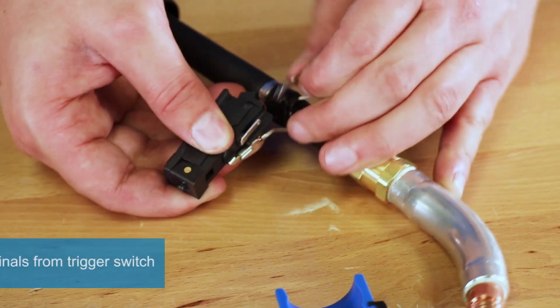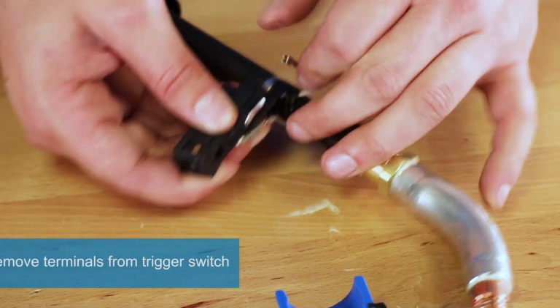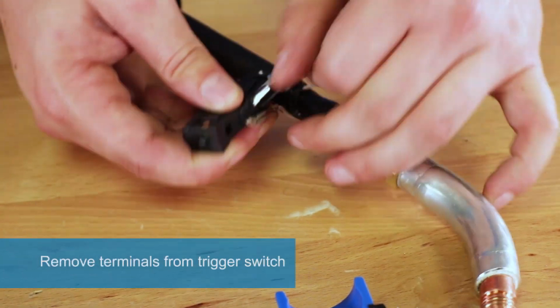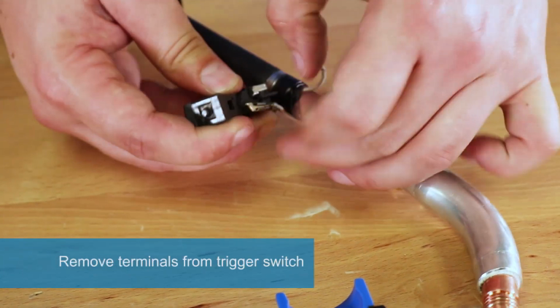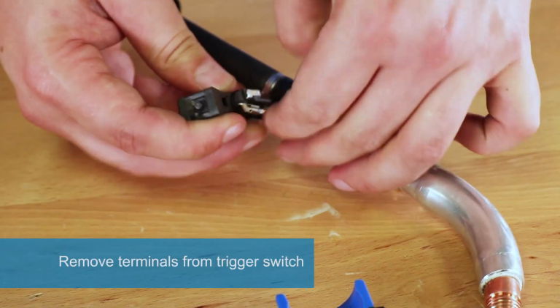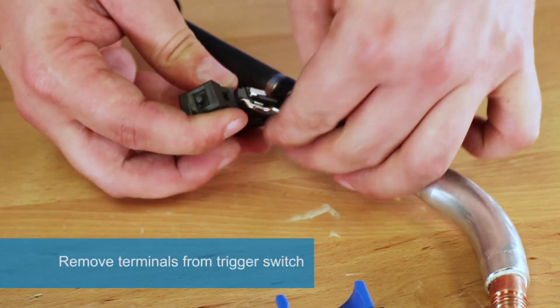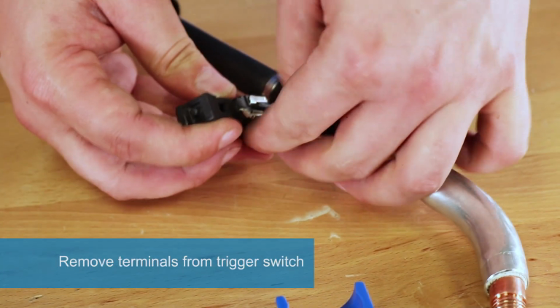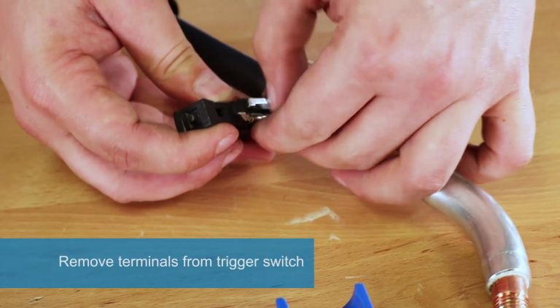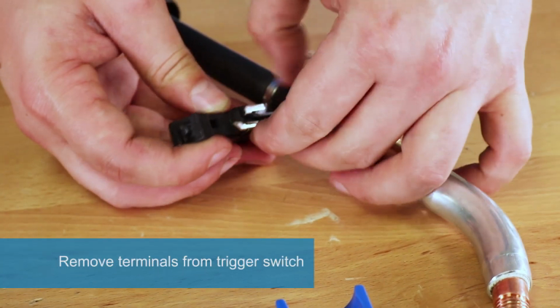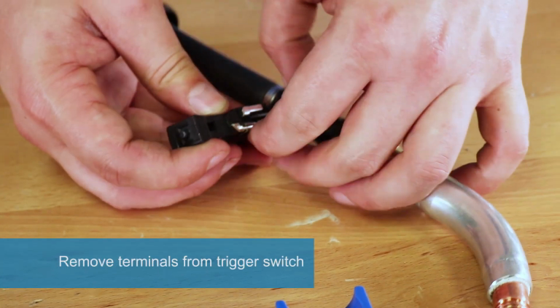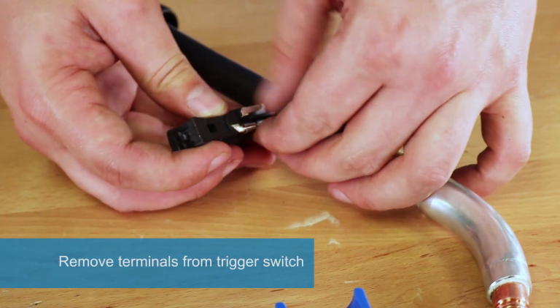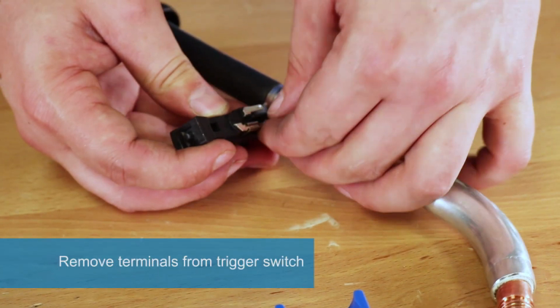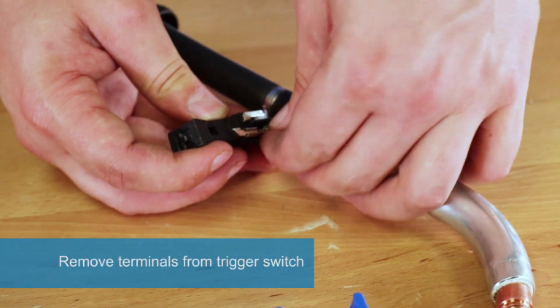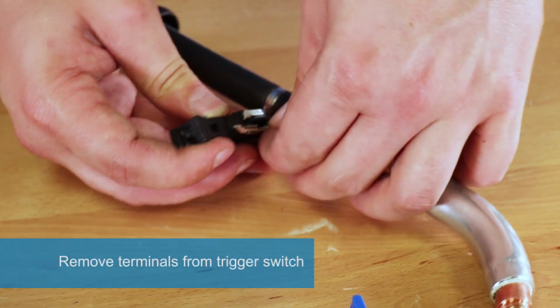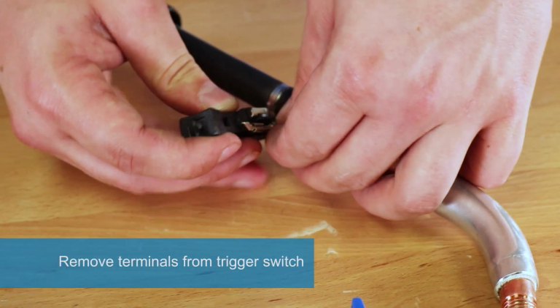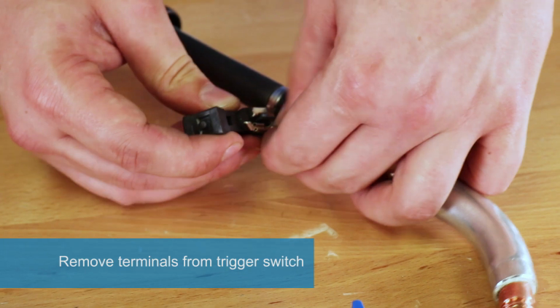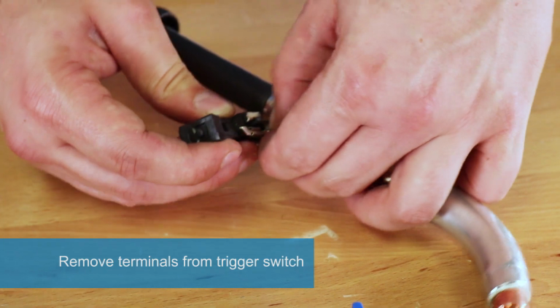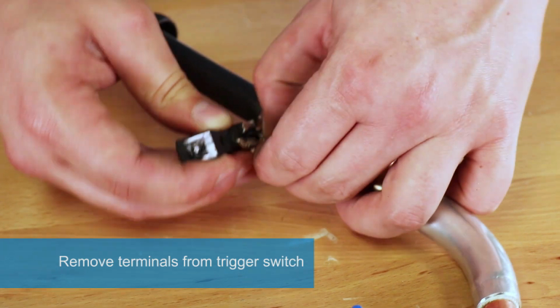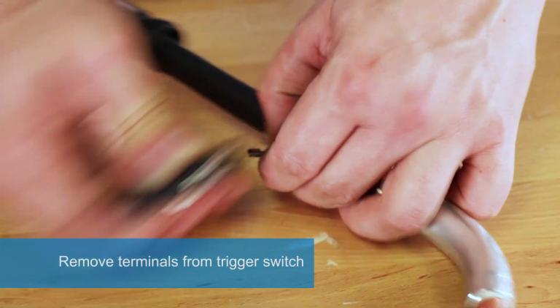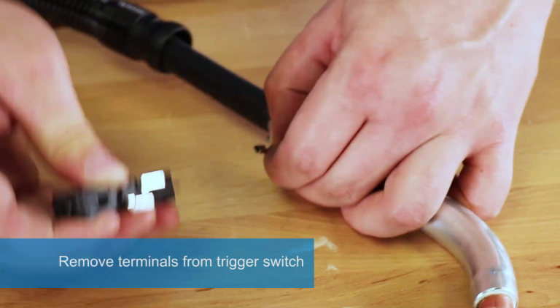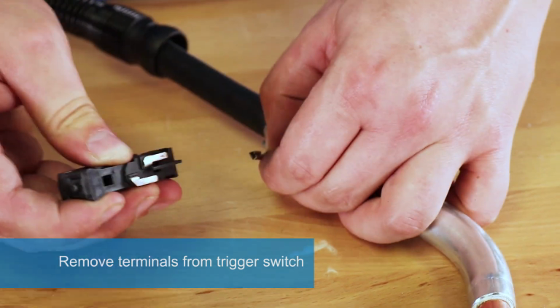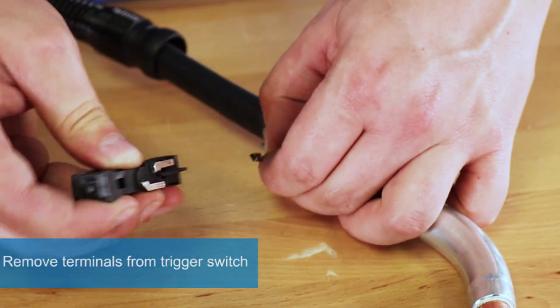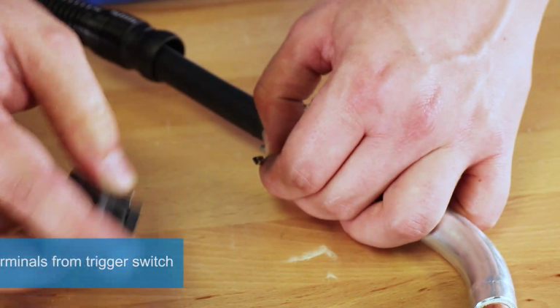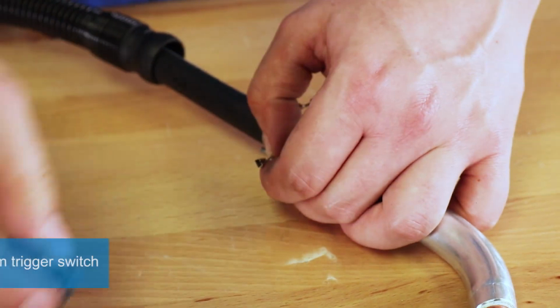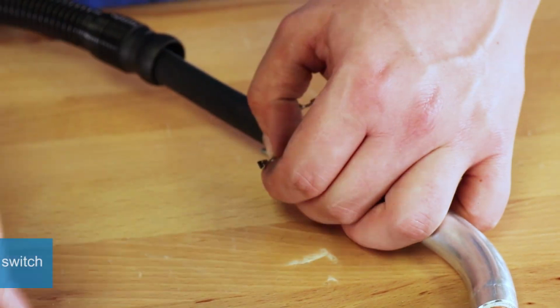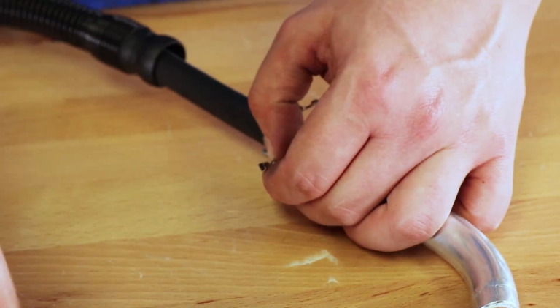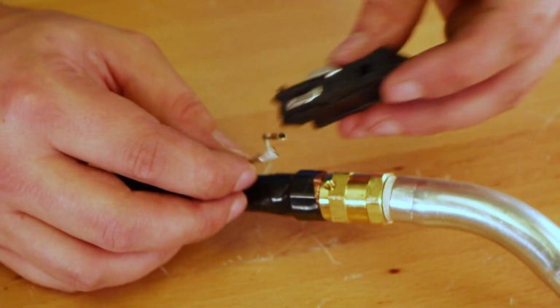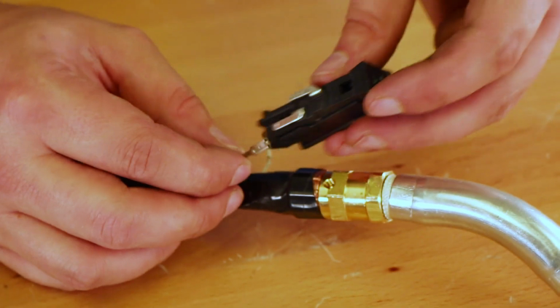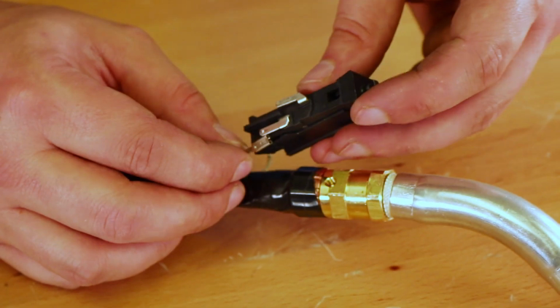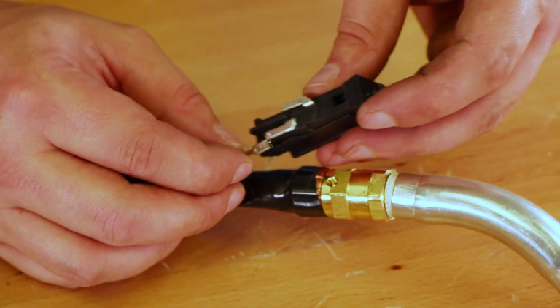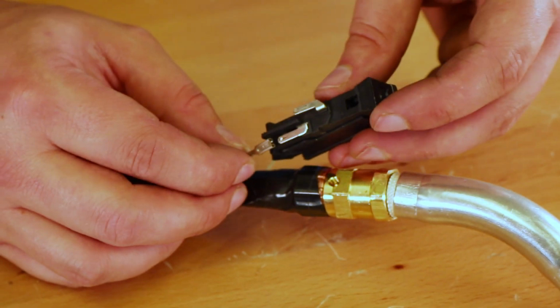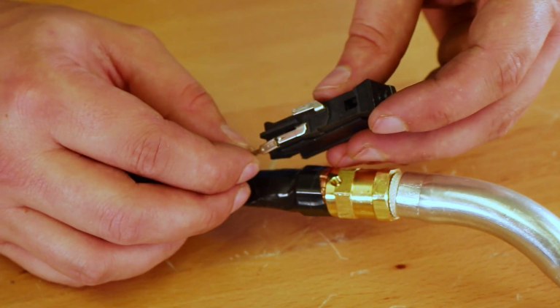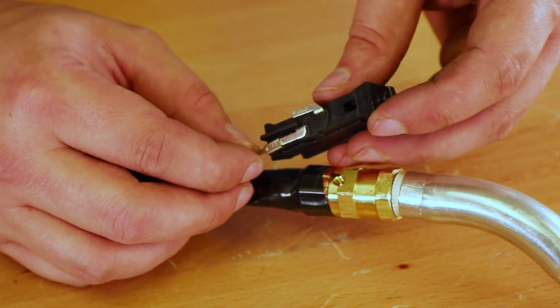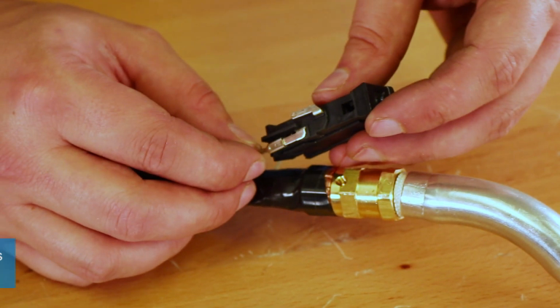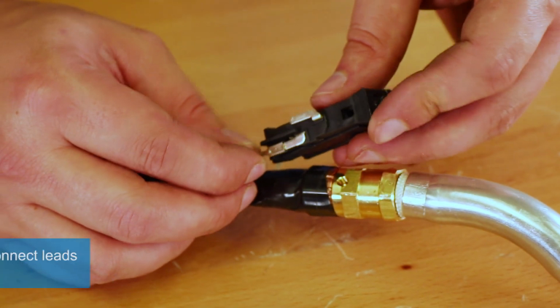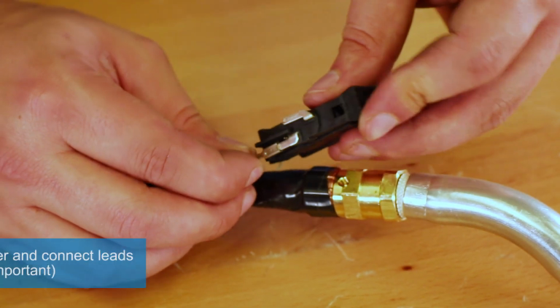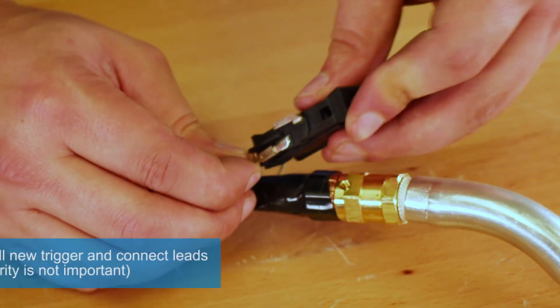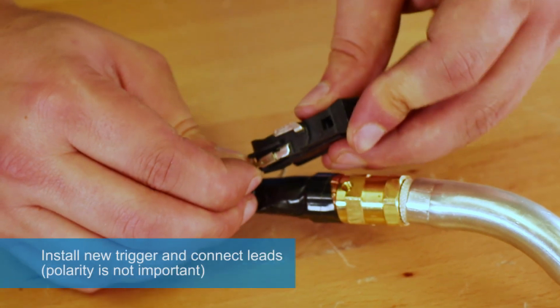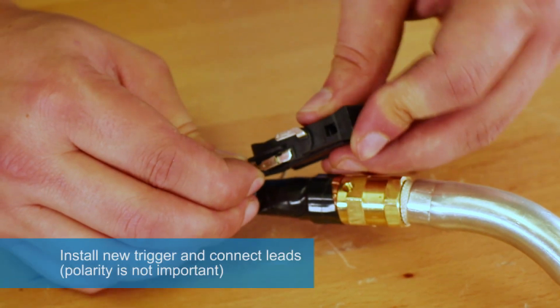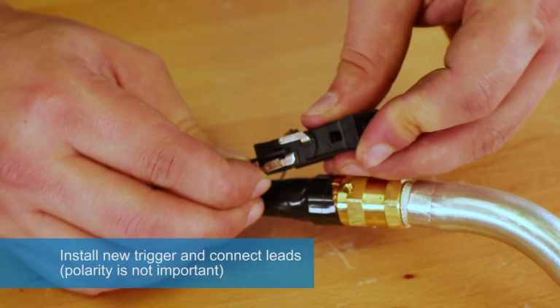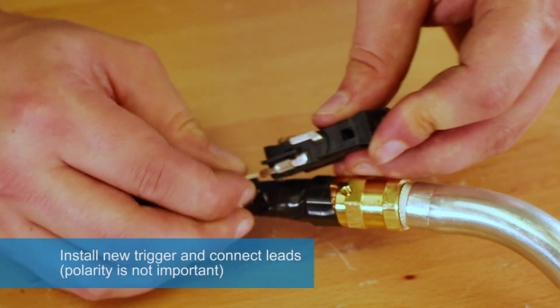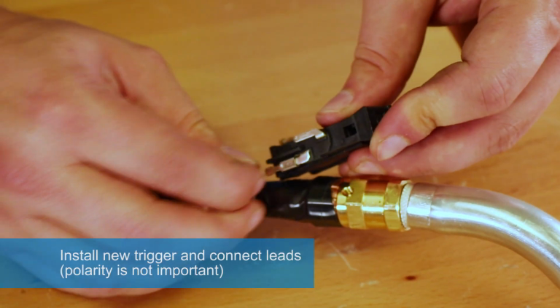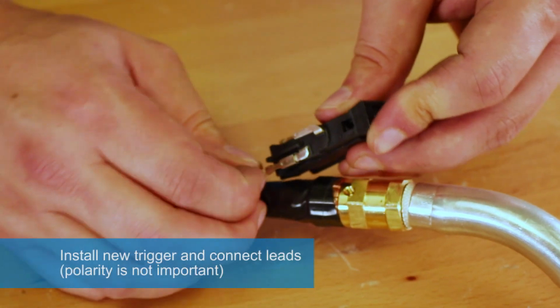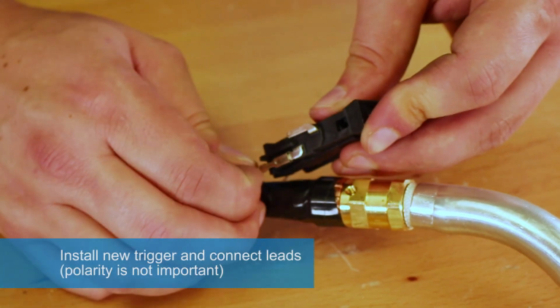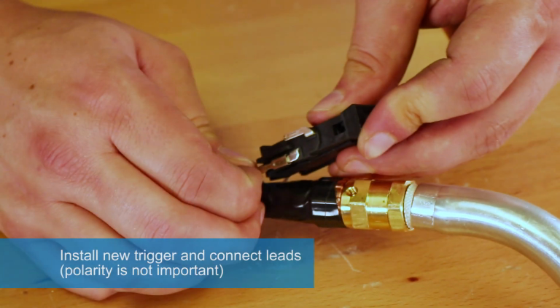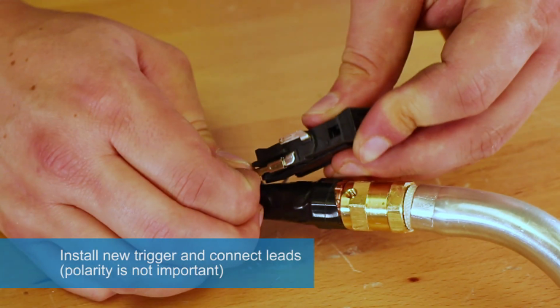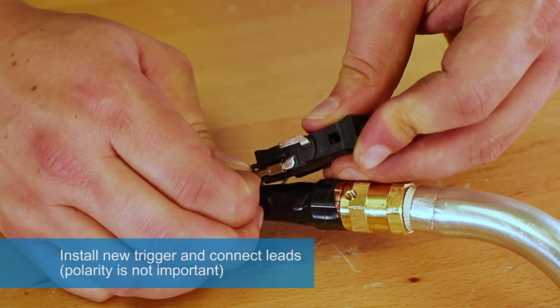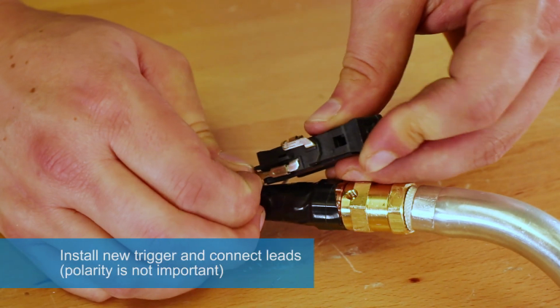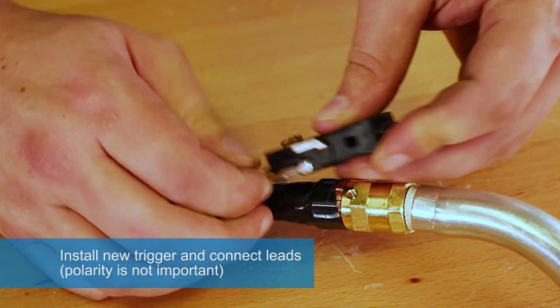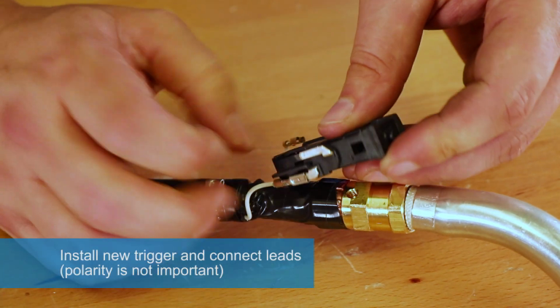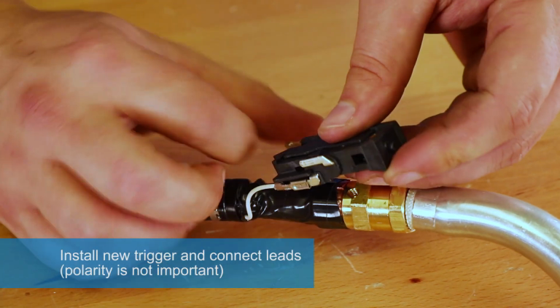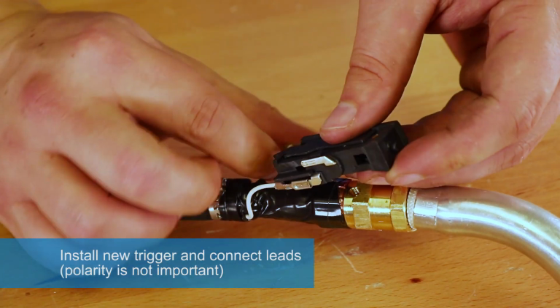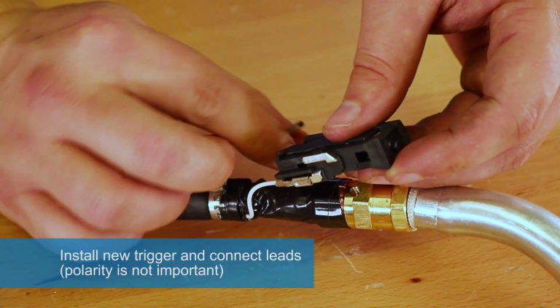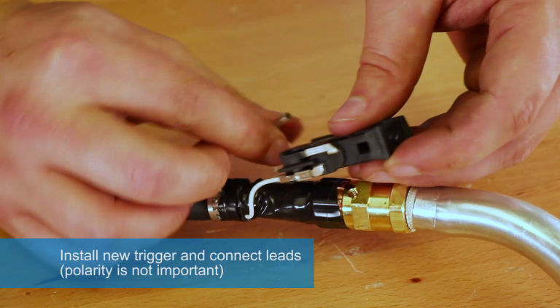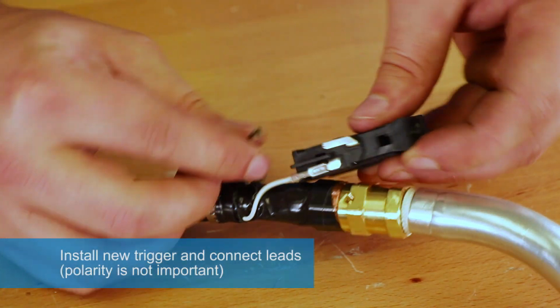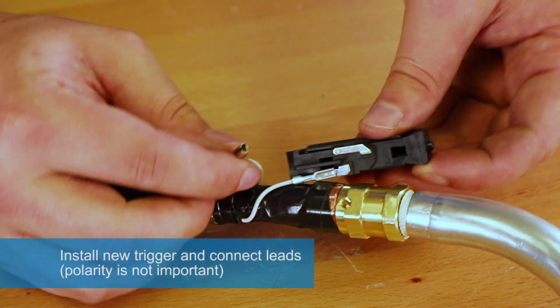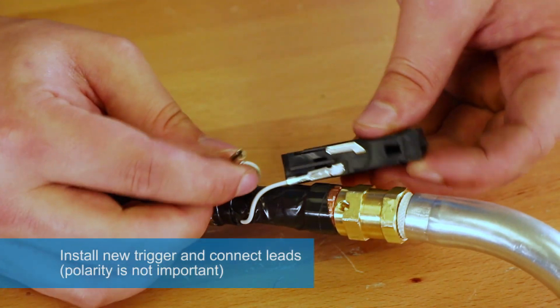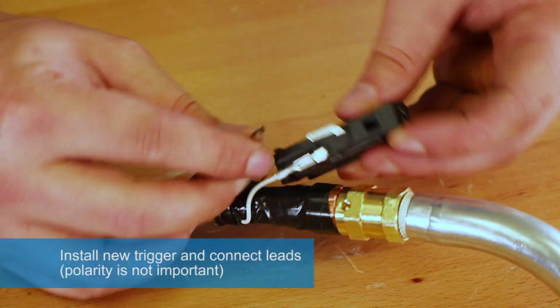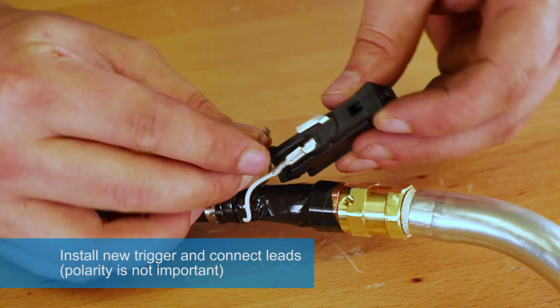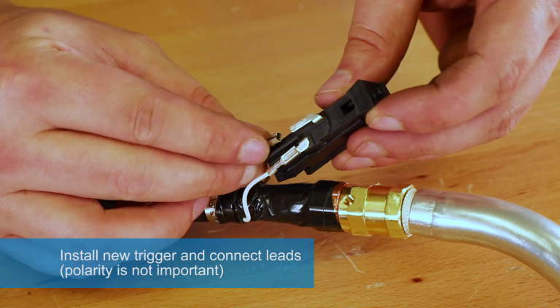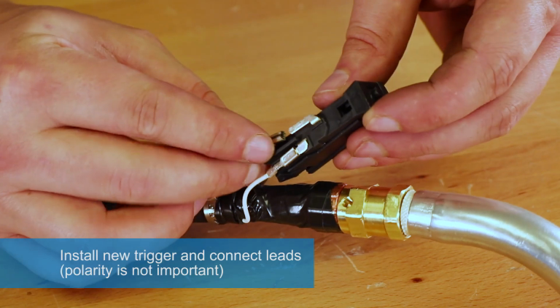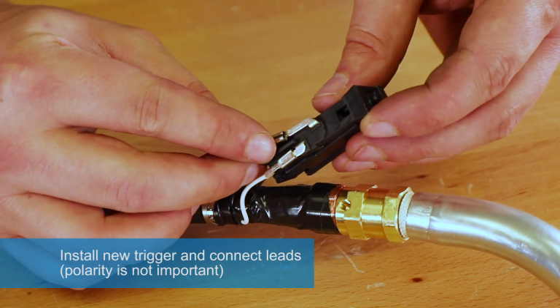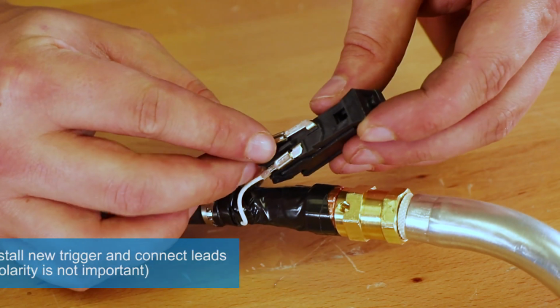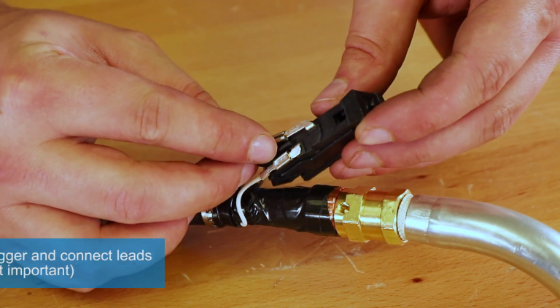Remove terminals from the trigger switch. Install new trigger and connect leads. Polarity is not important.